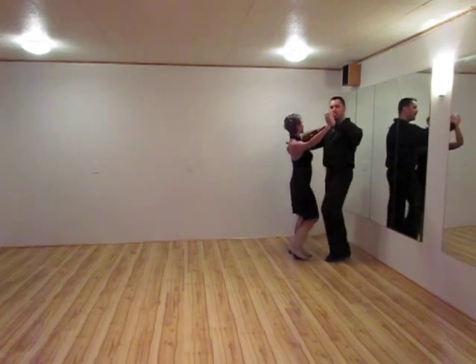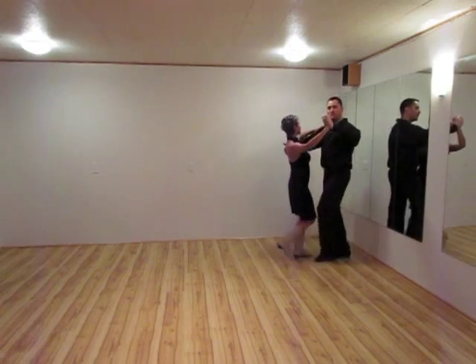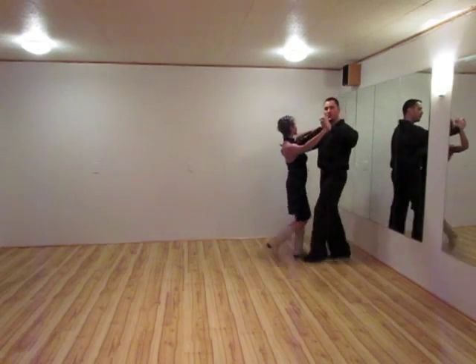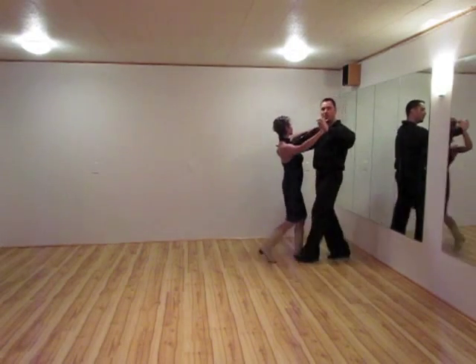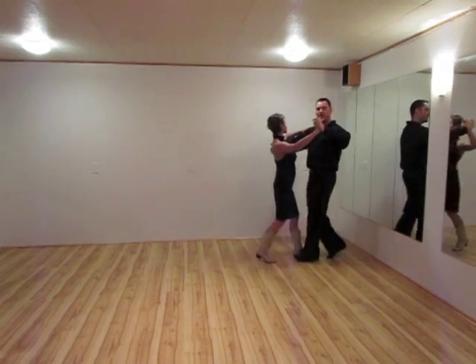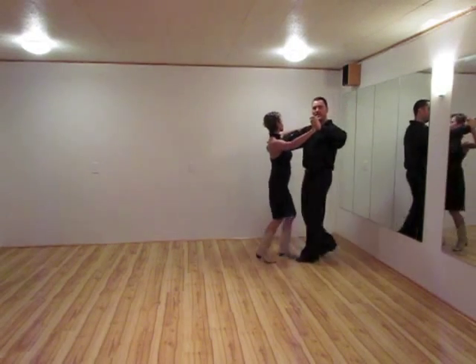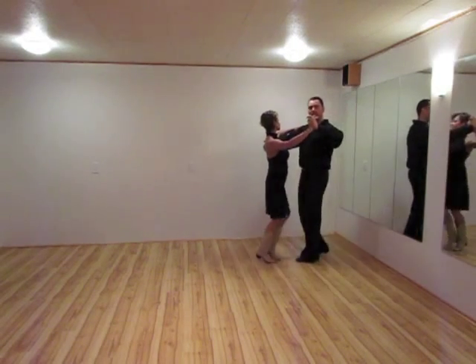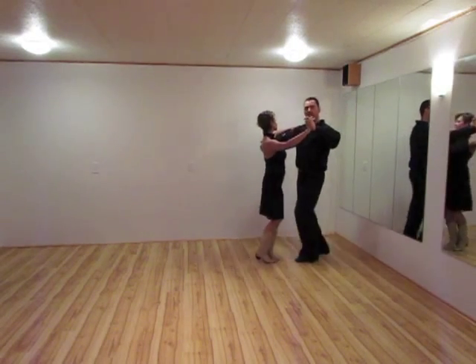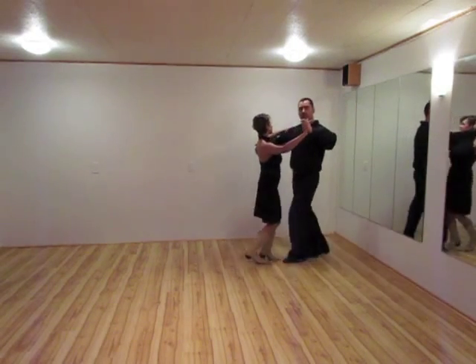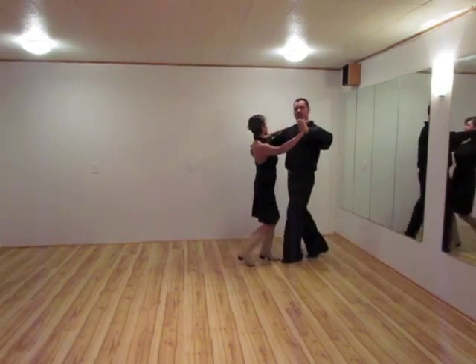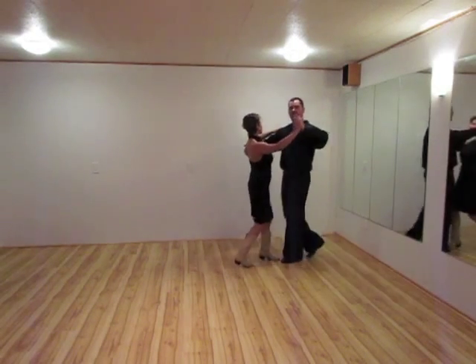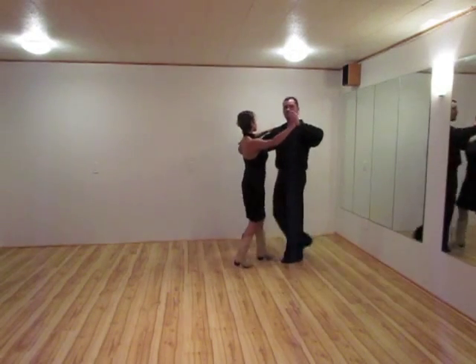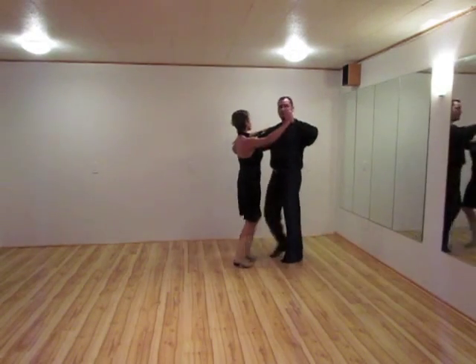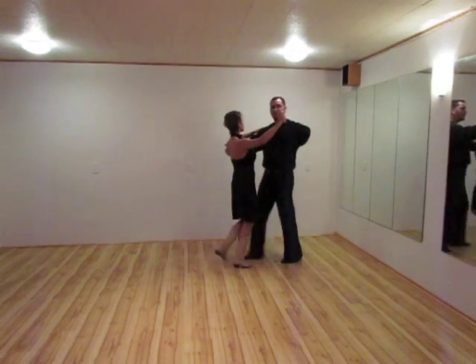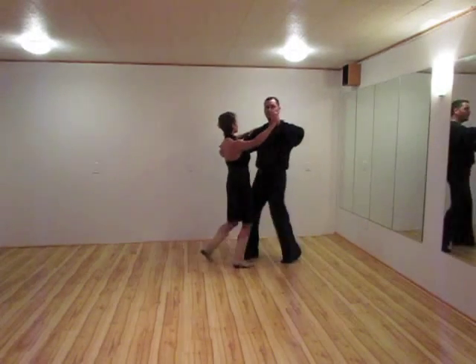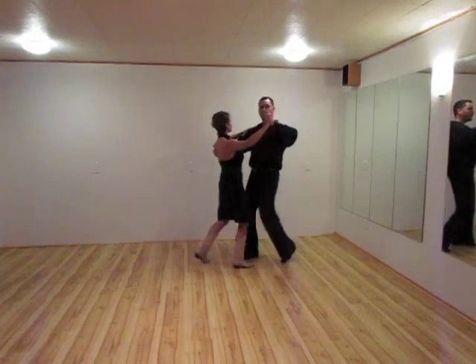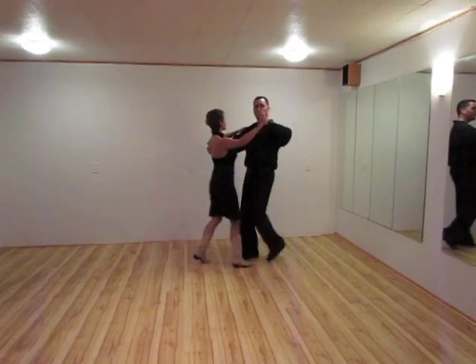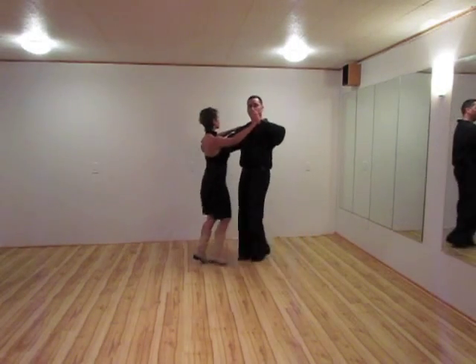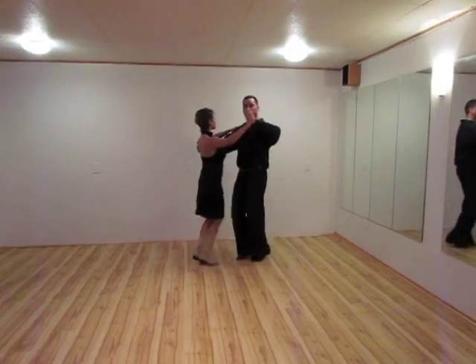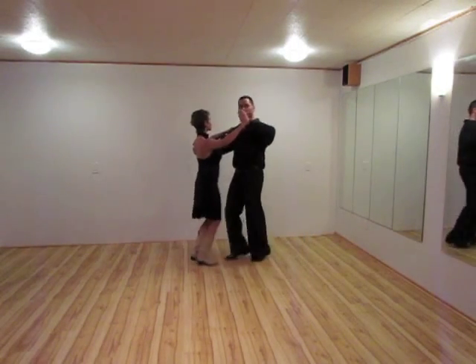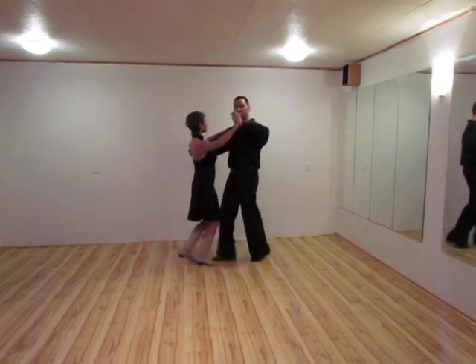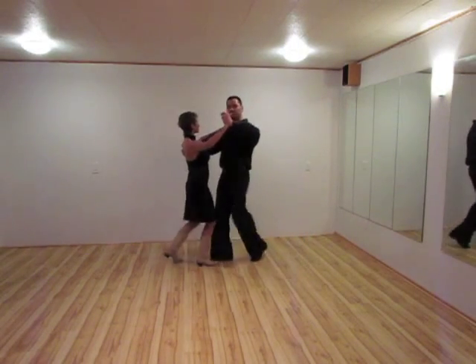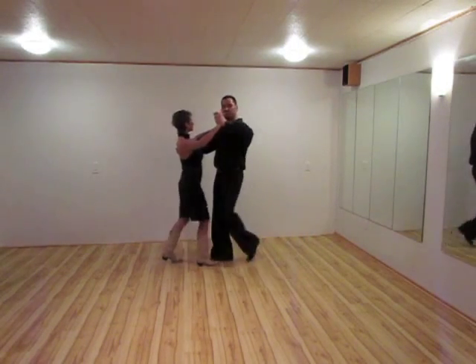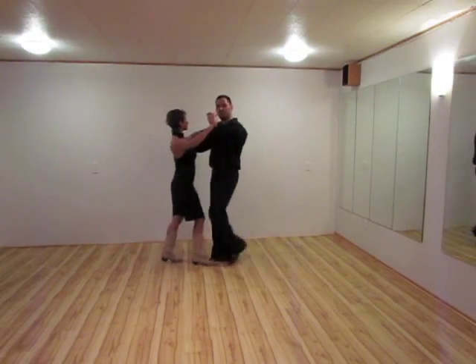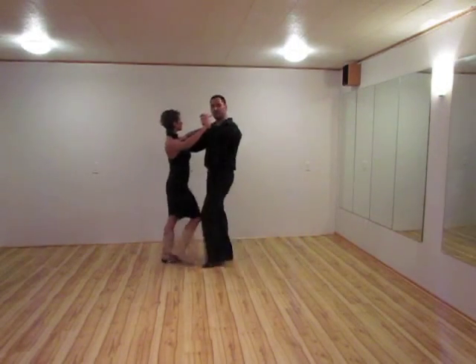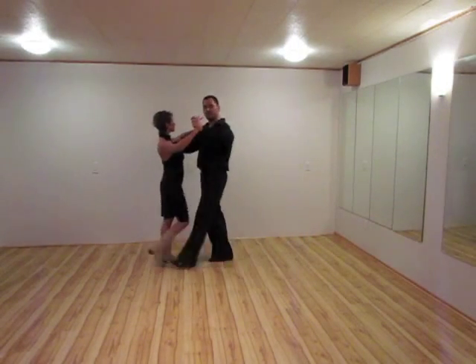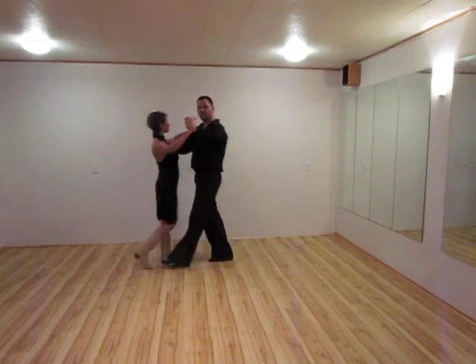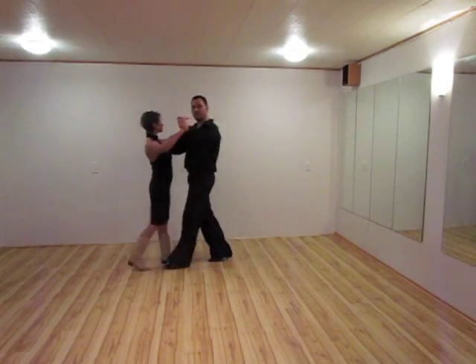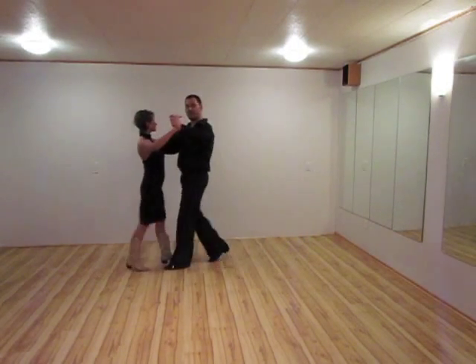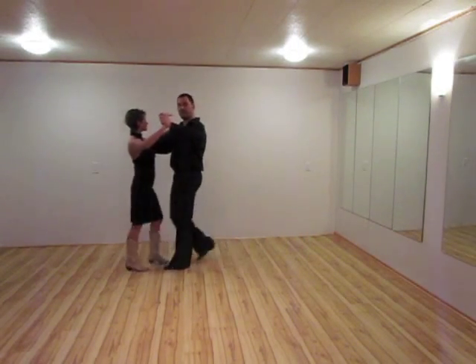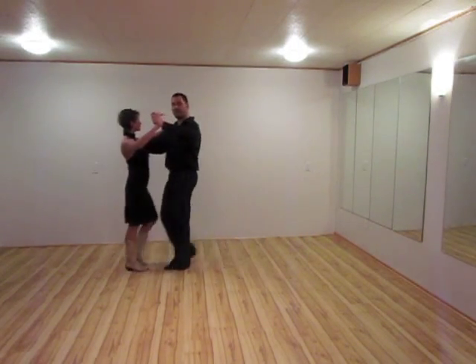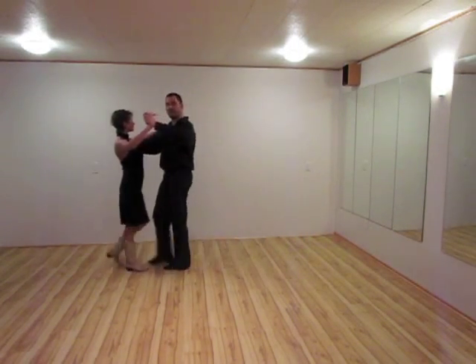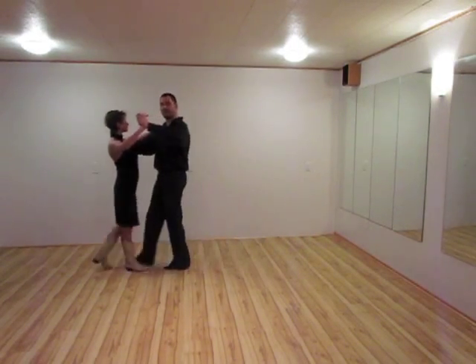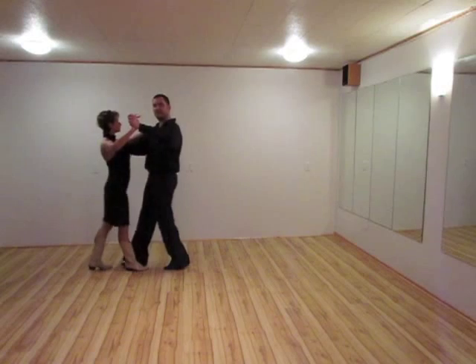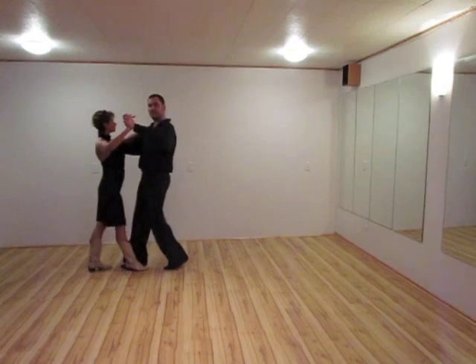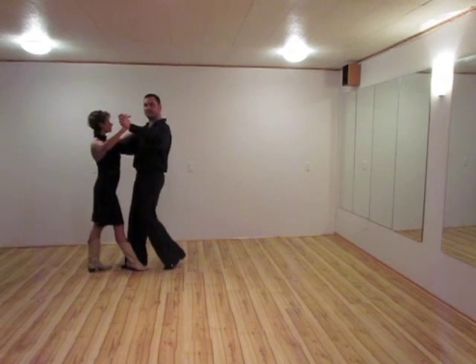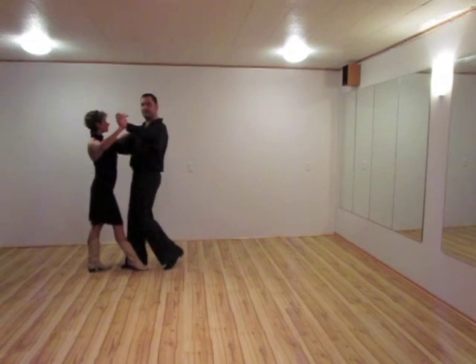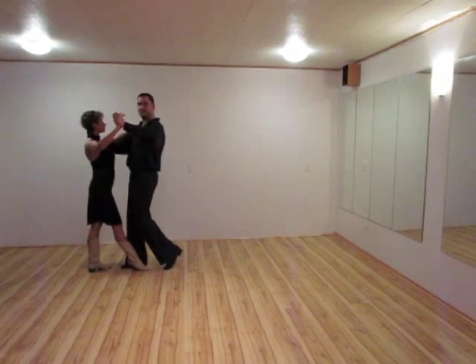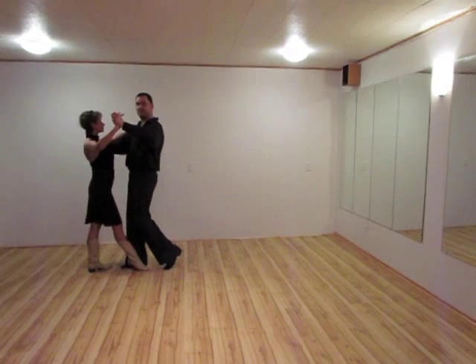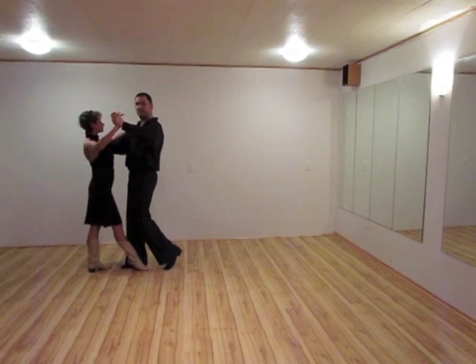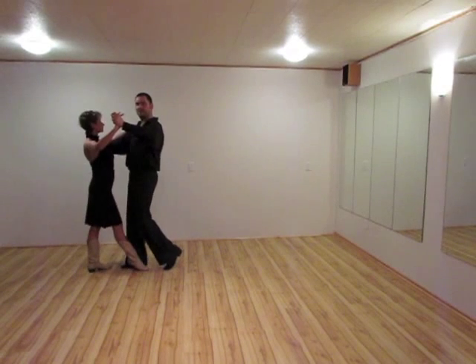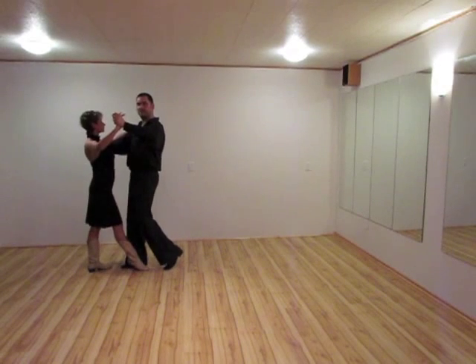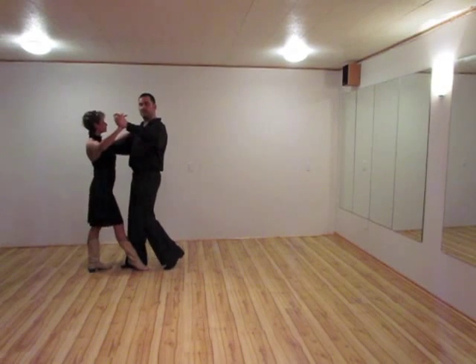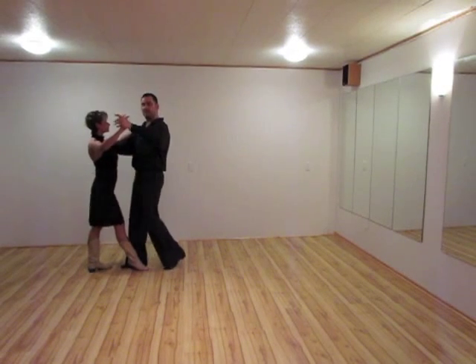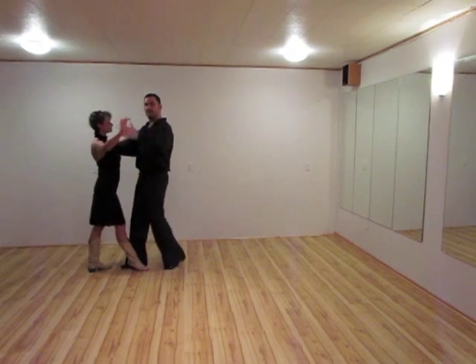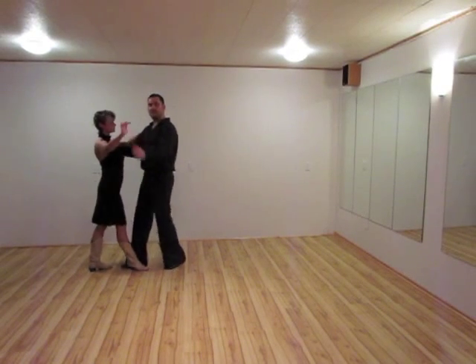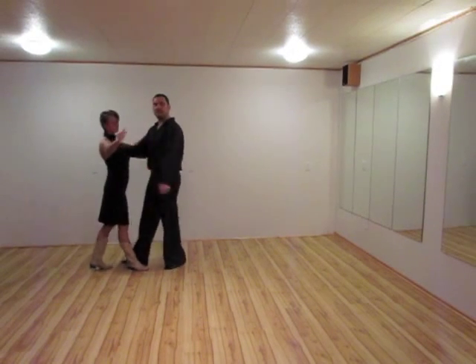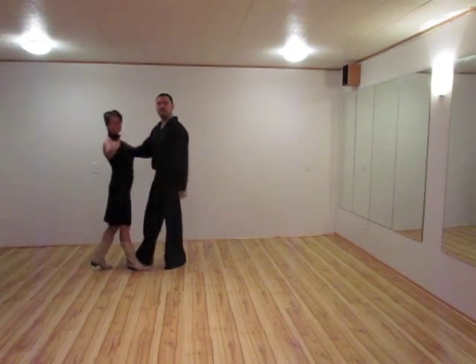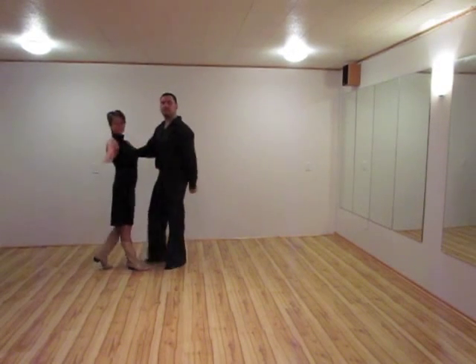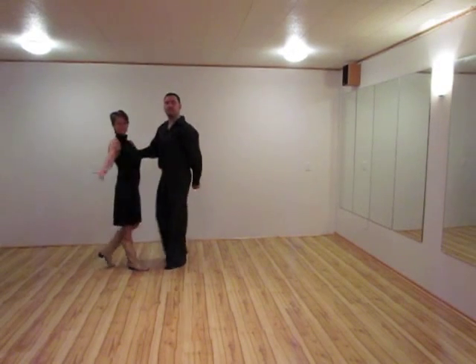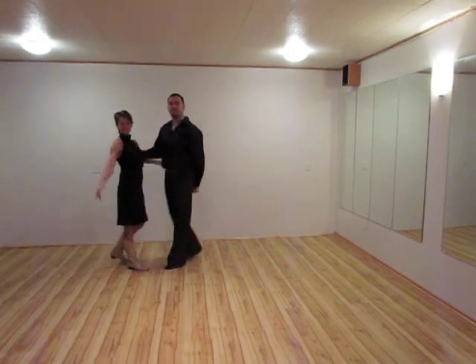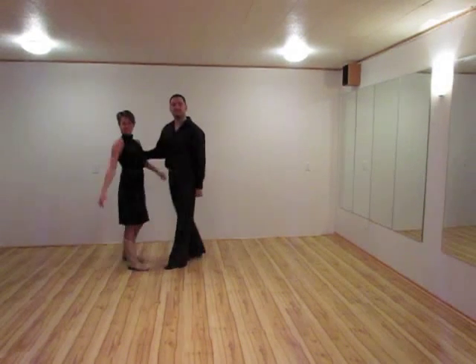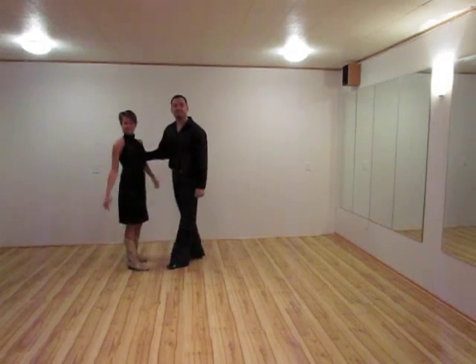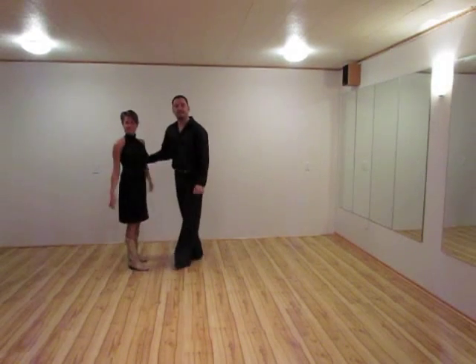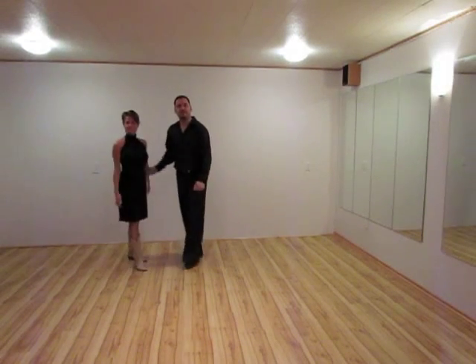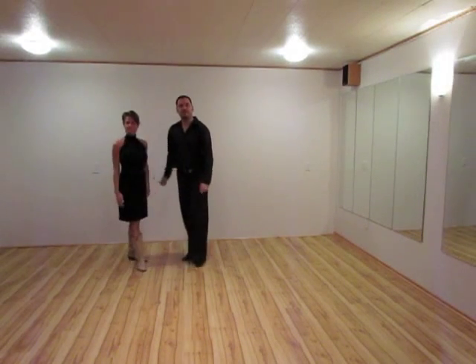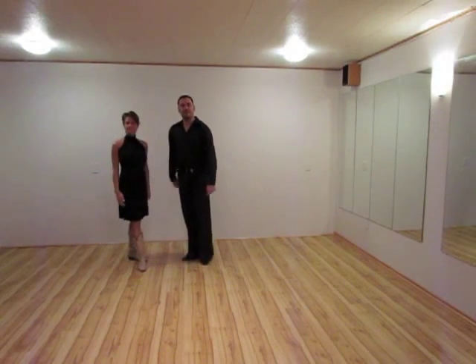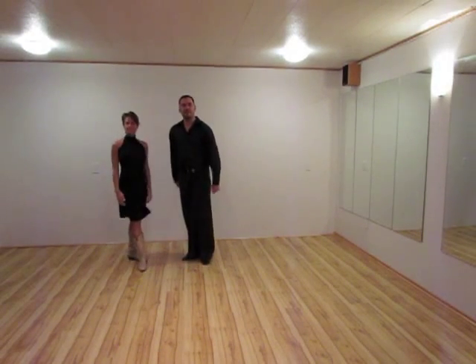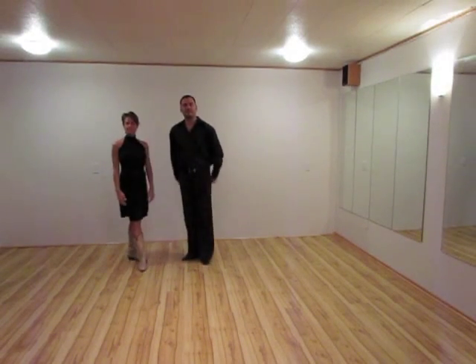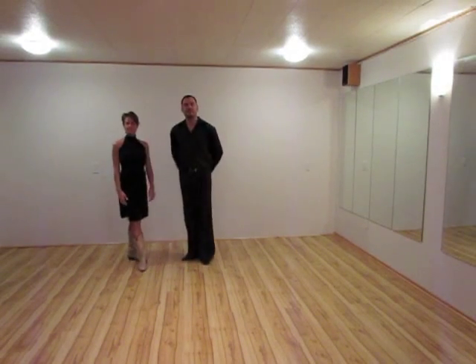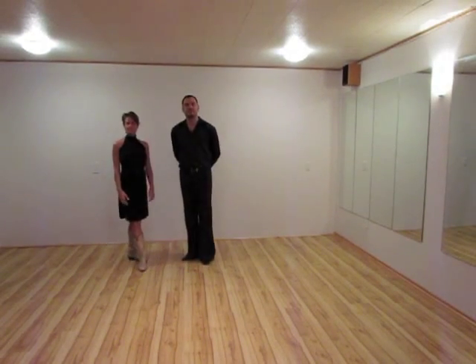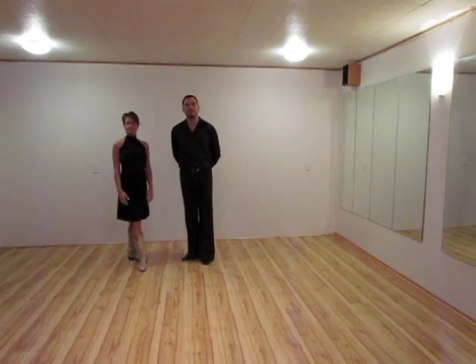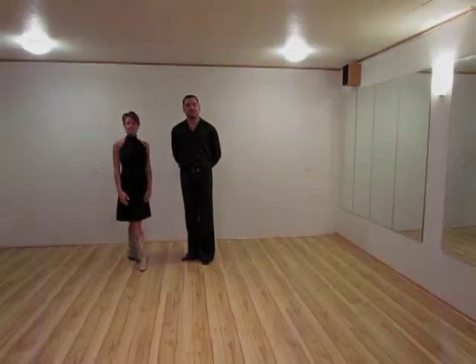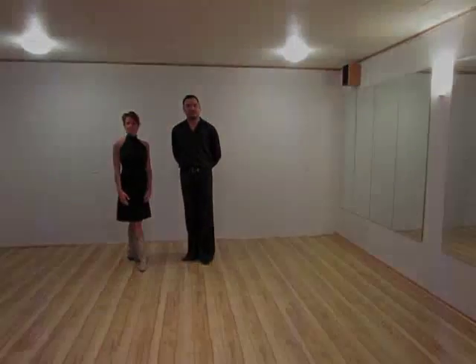One and two, three and four, five, six. That is your basic step for a double shuffle.